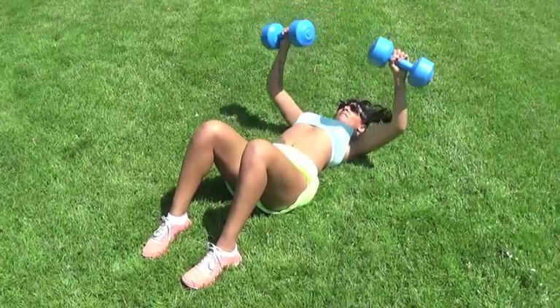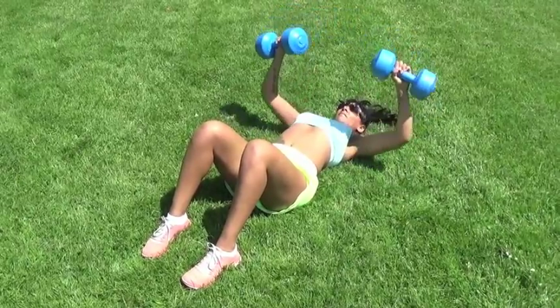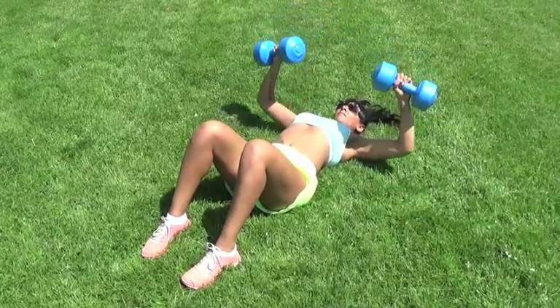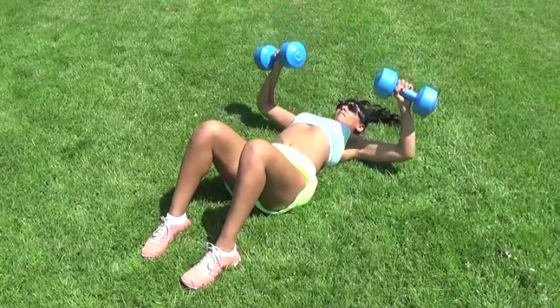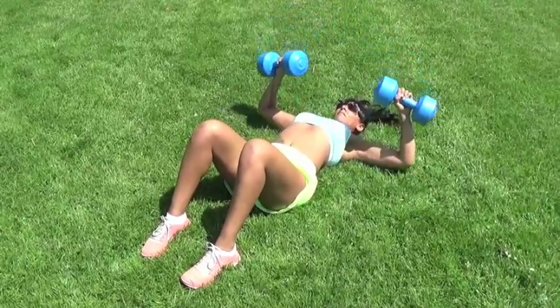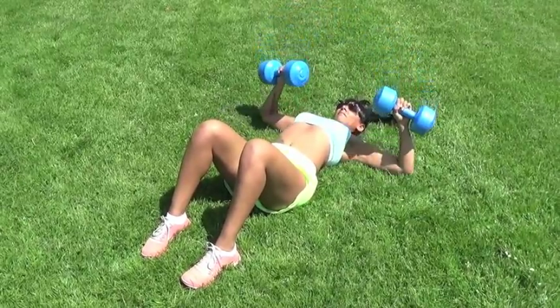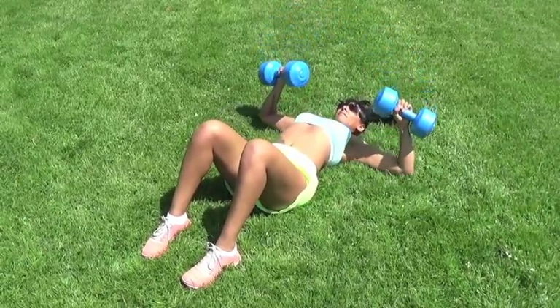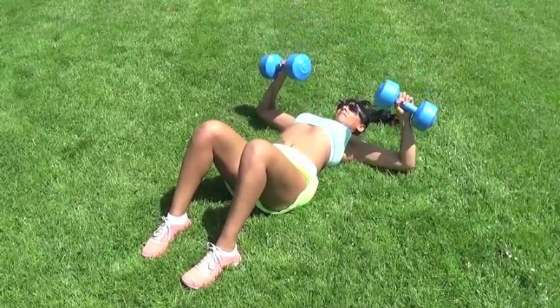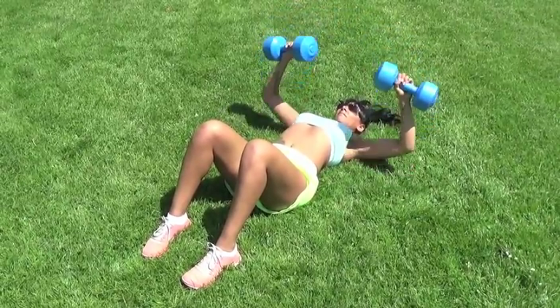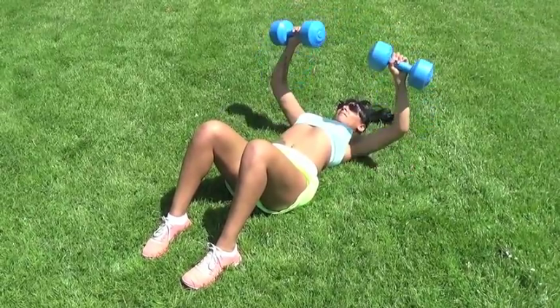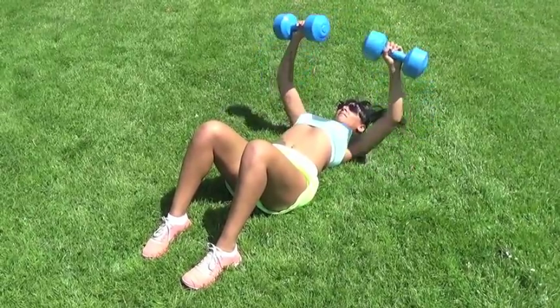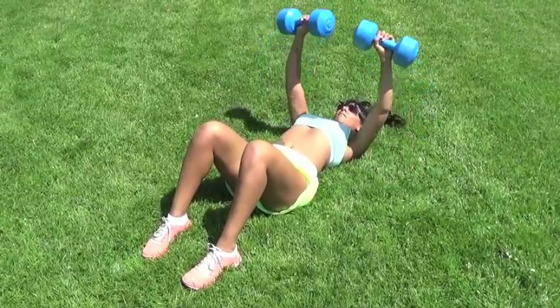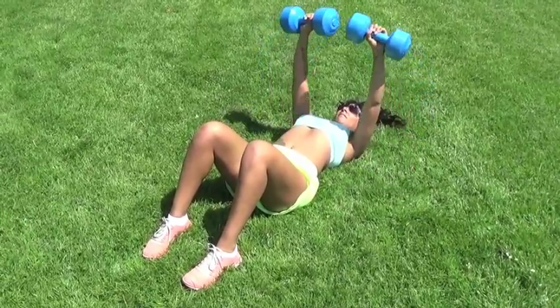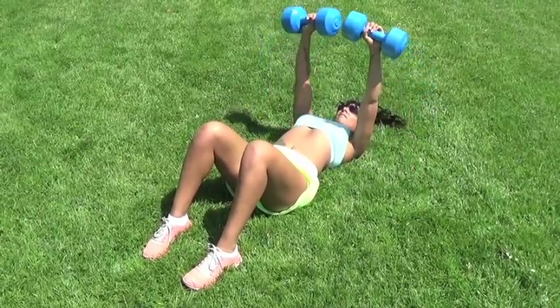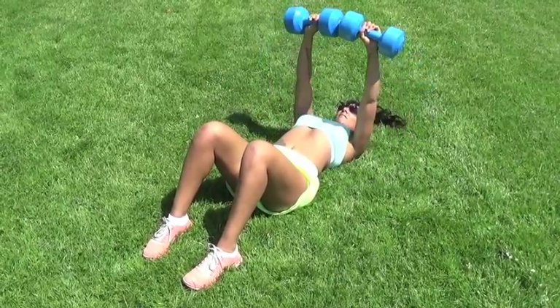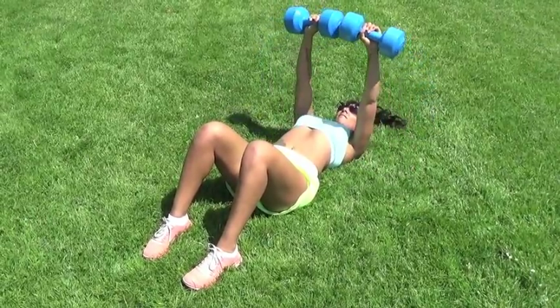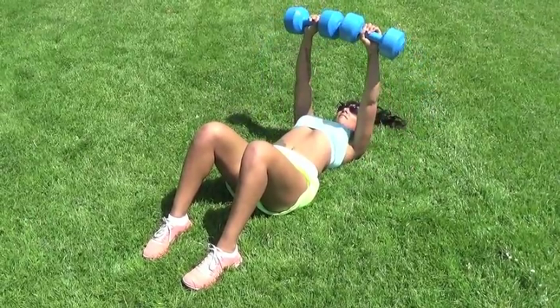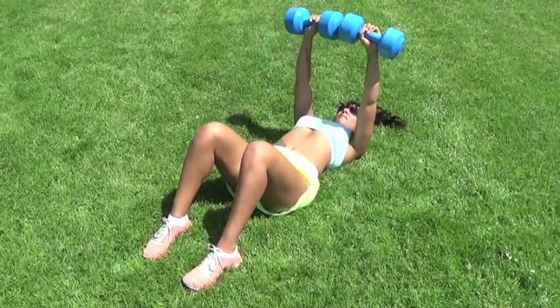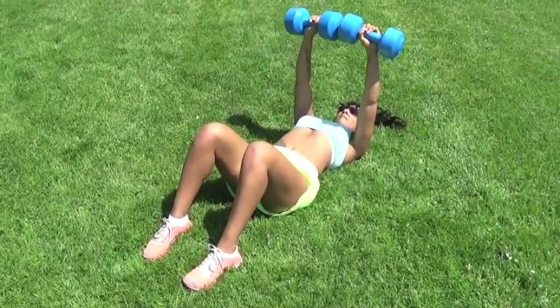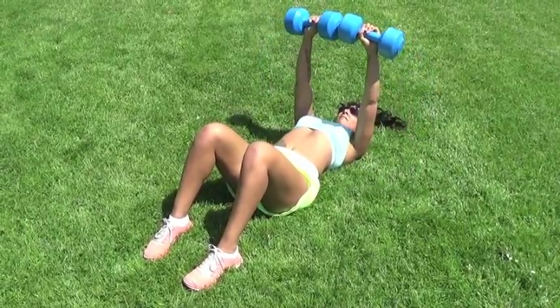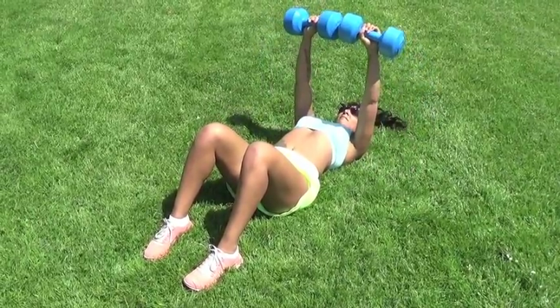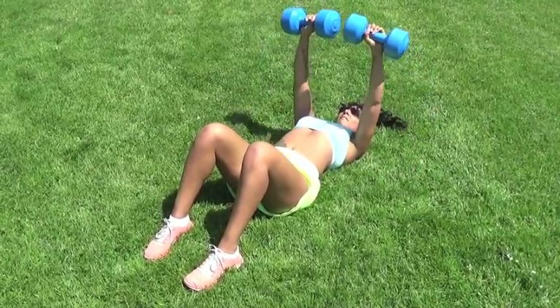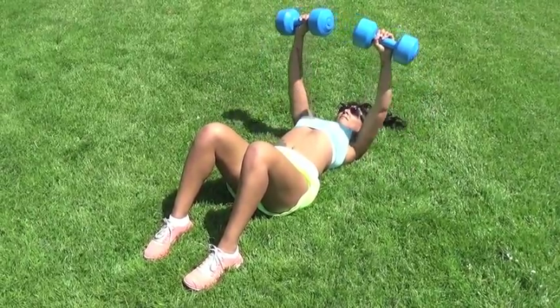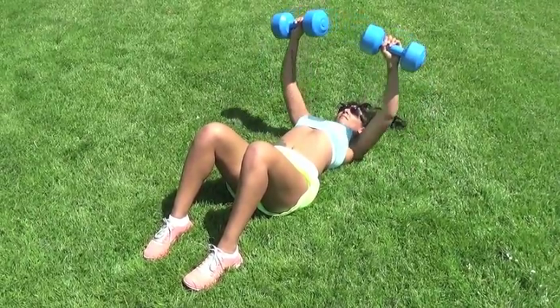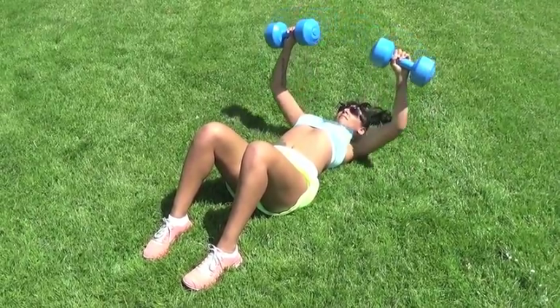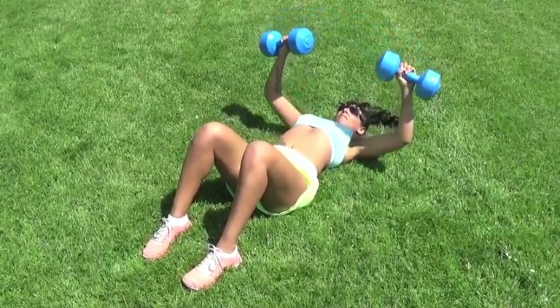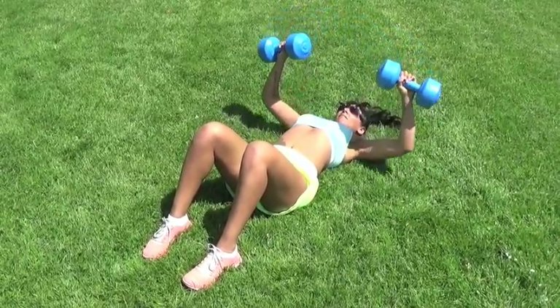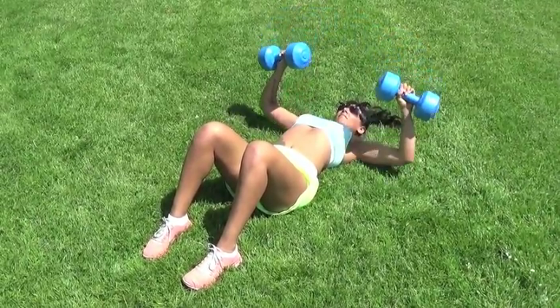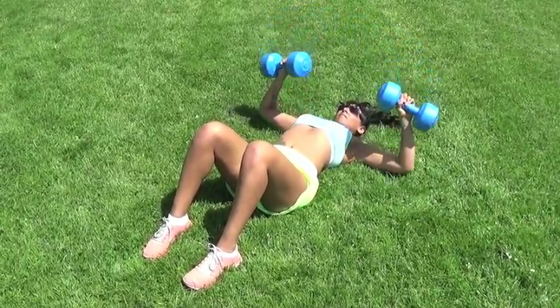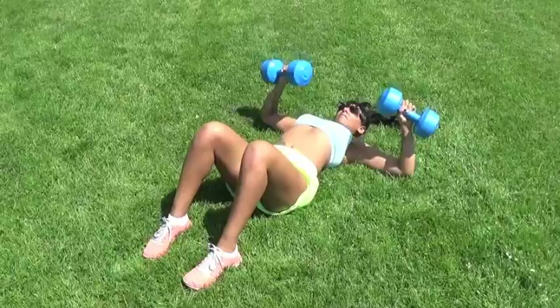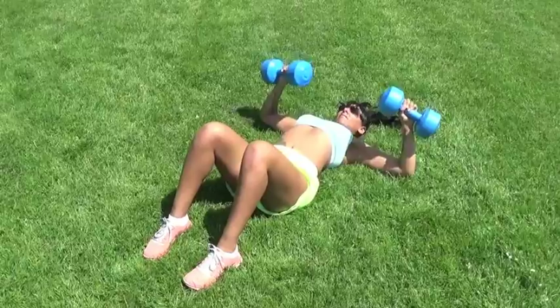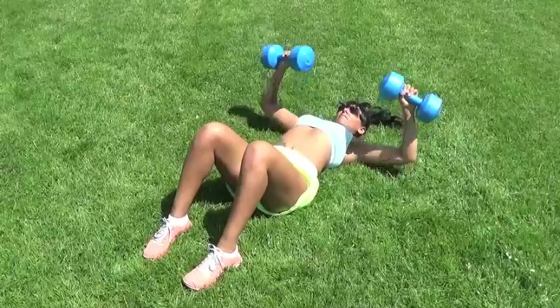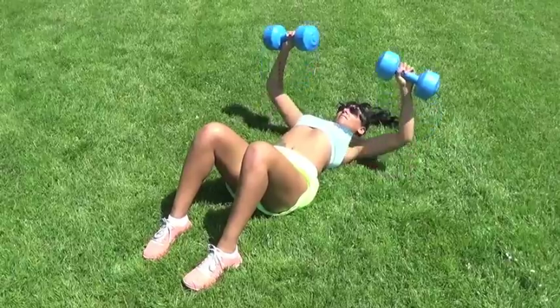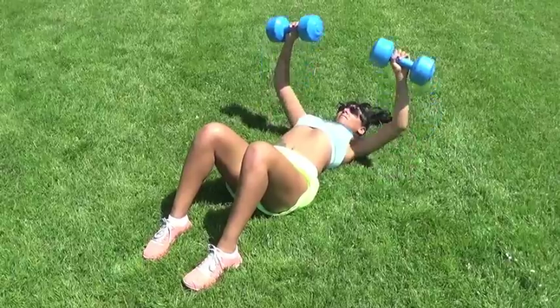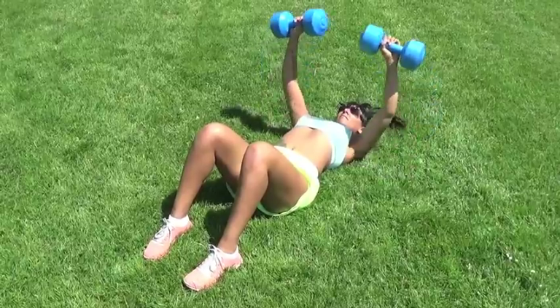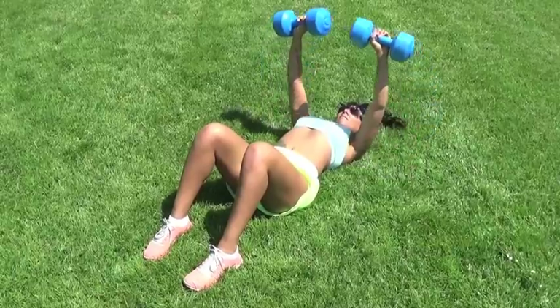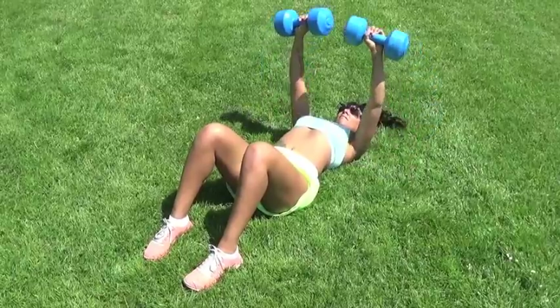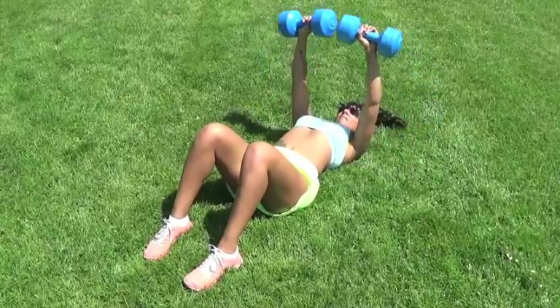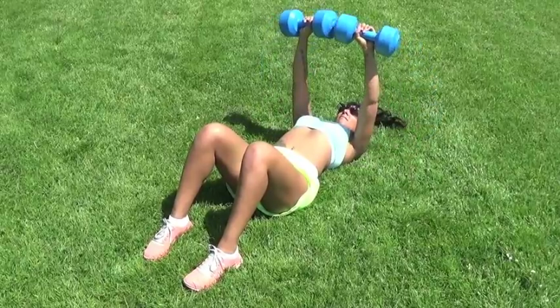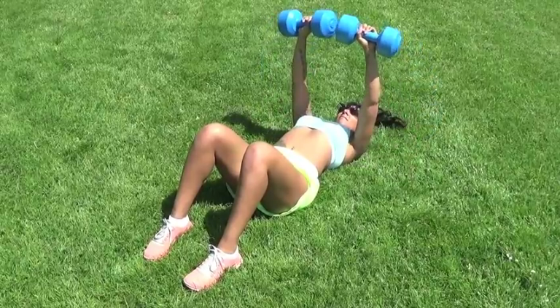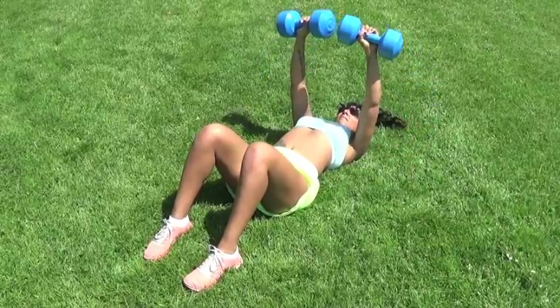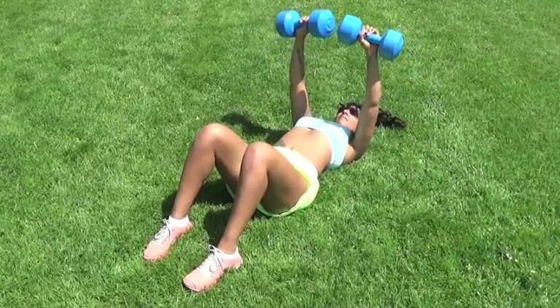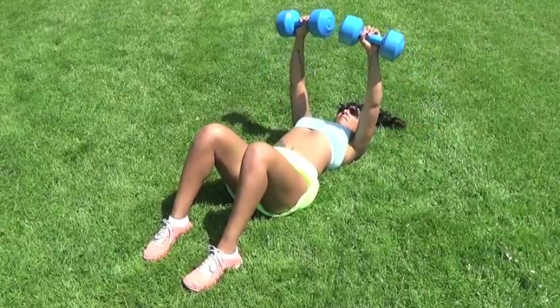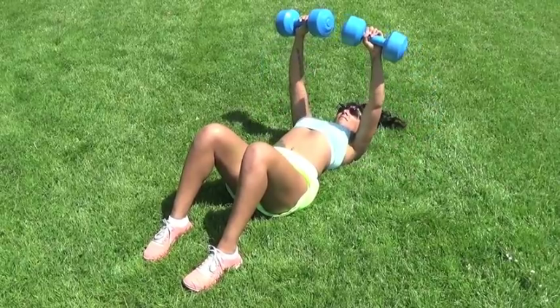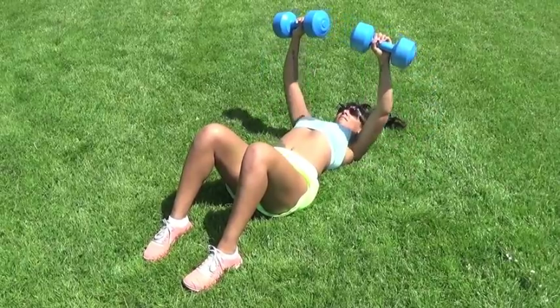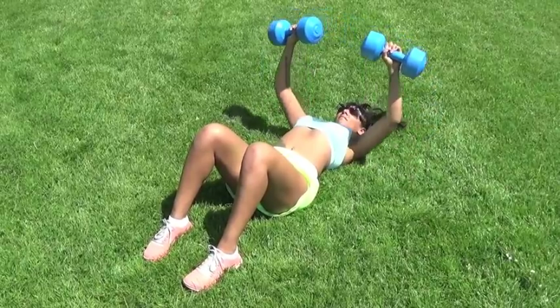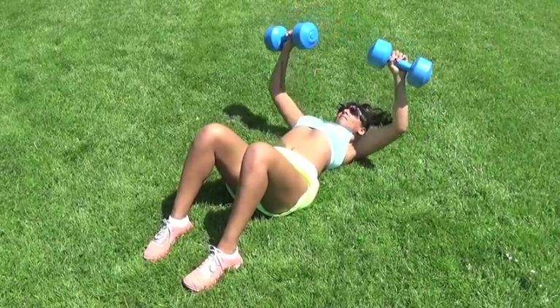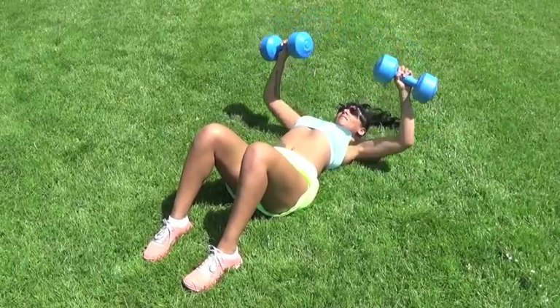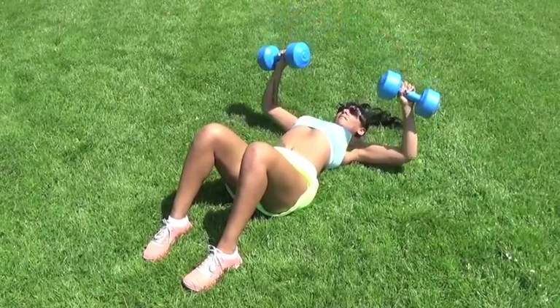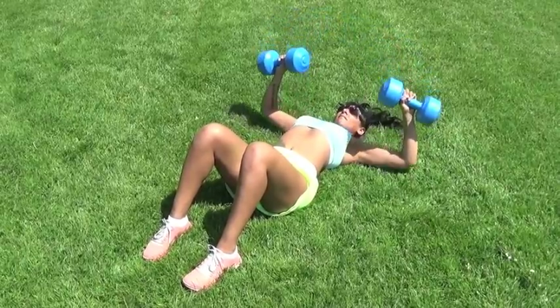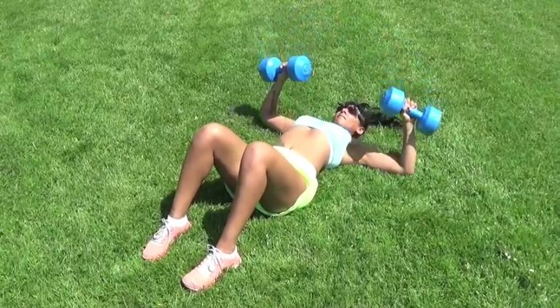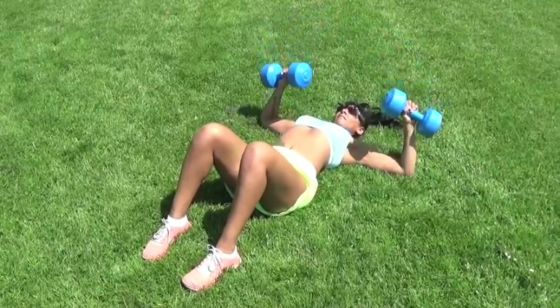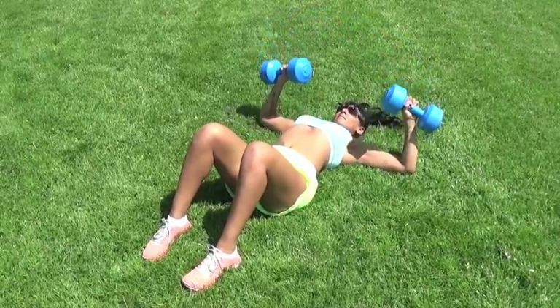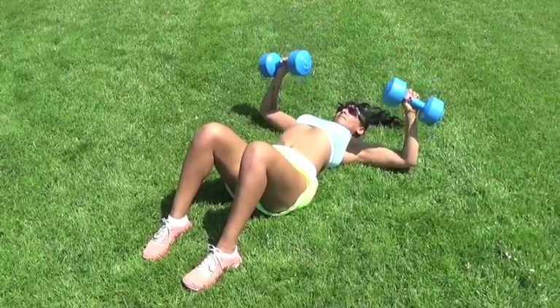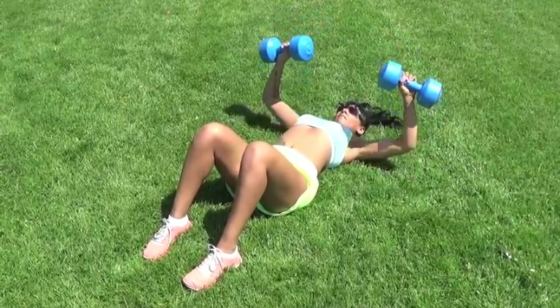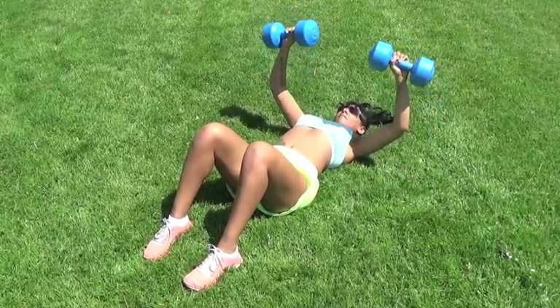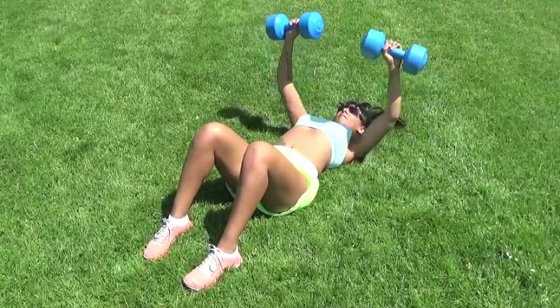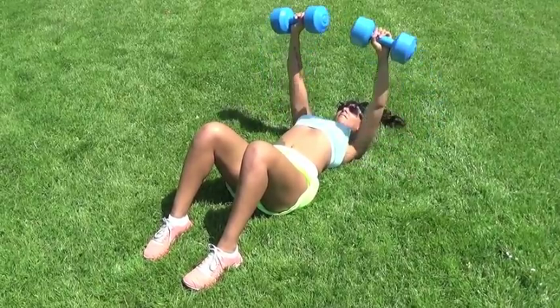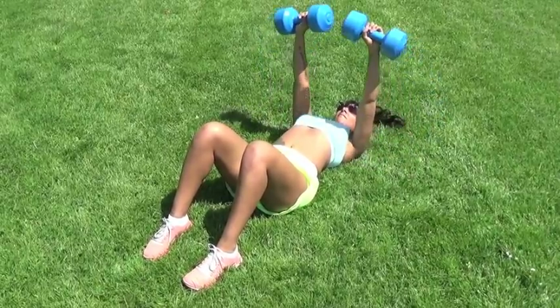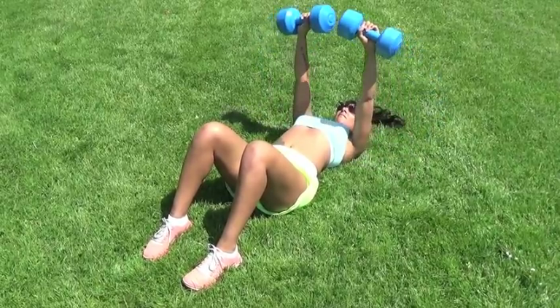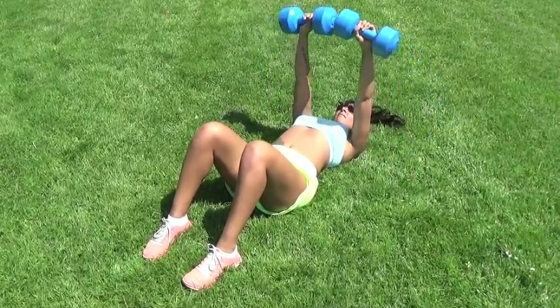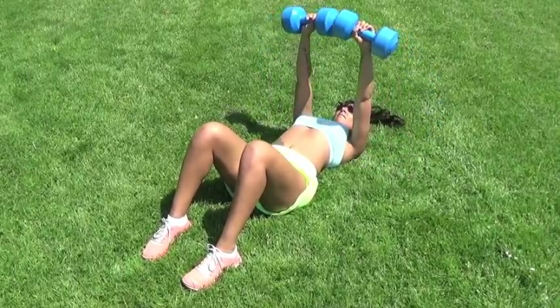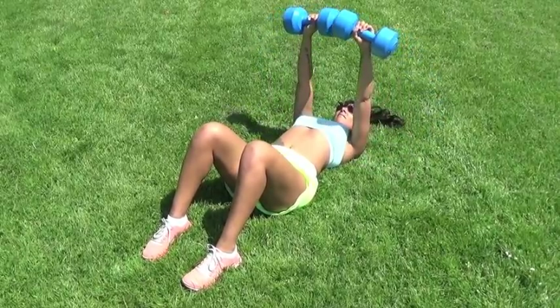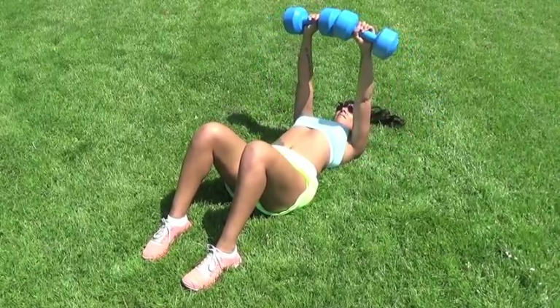With your dumbbells in each hand, push them up to the starting position, which is straight arms with the dumbbells above your chest.